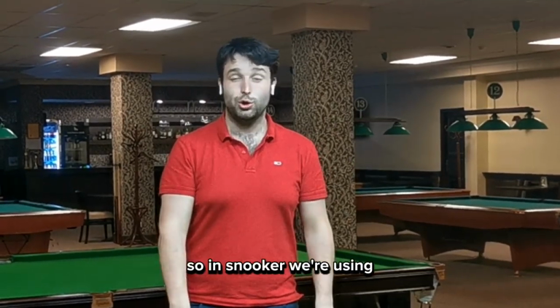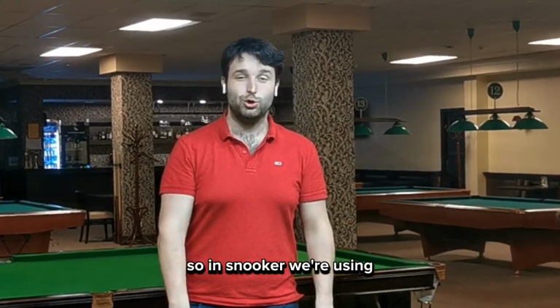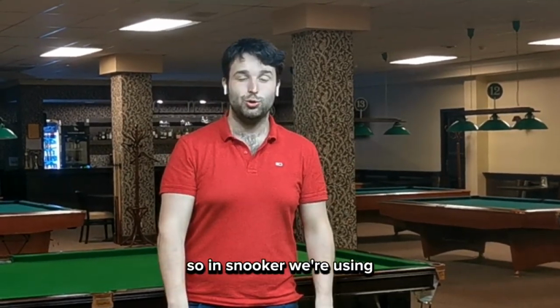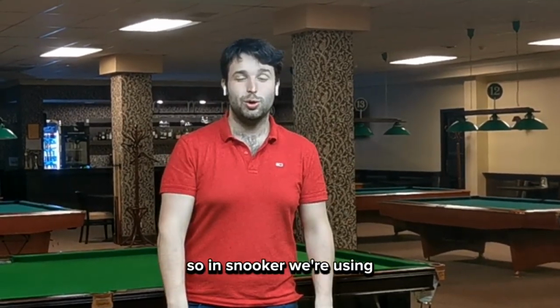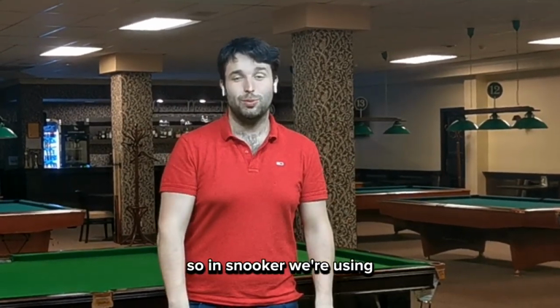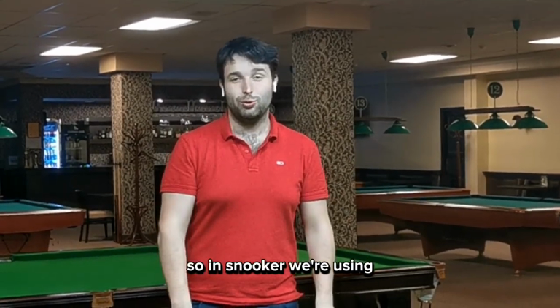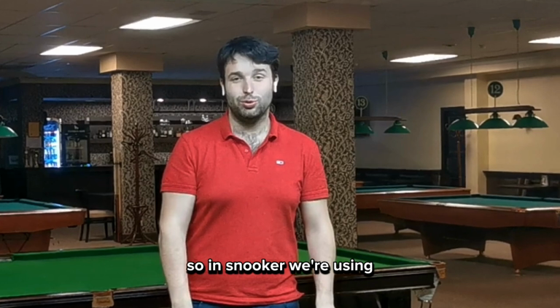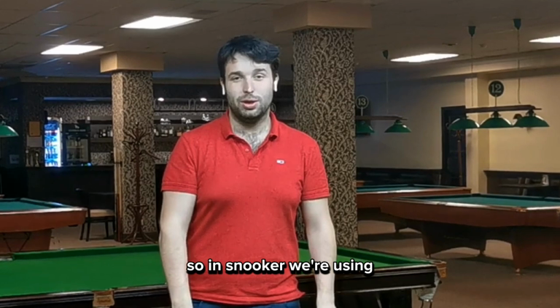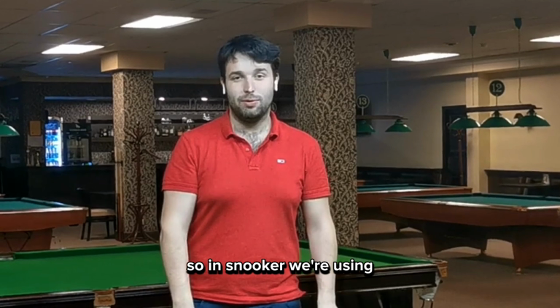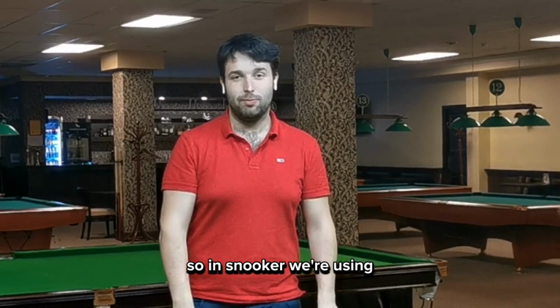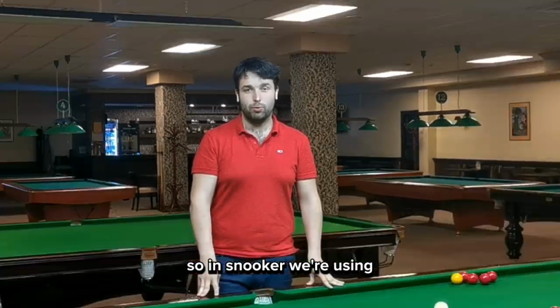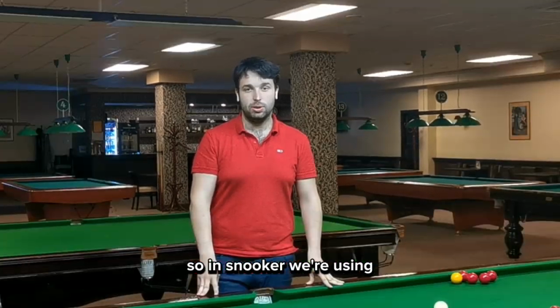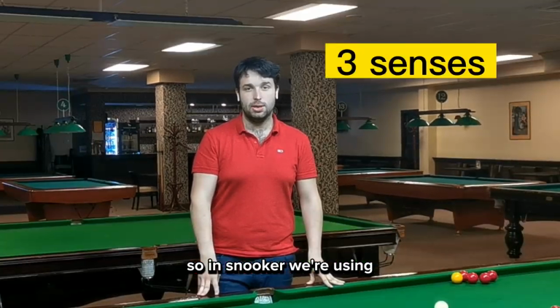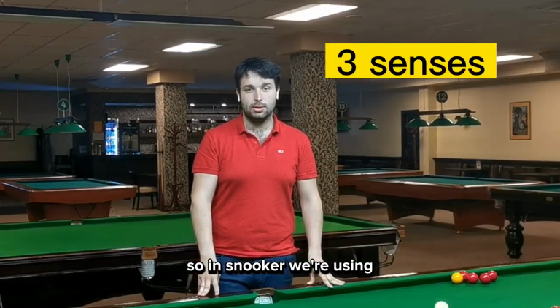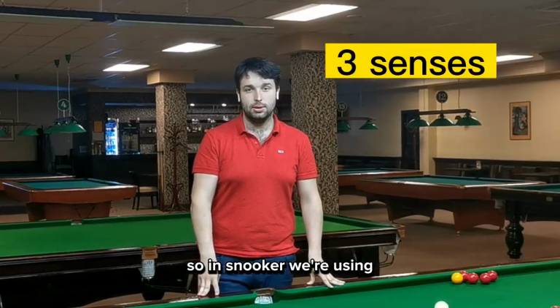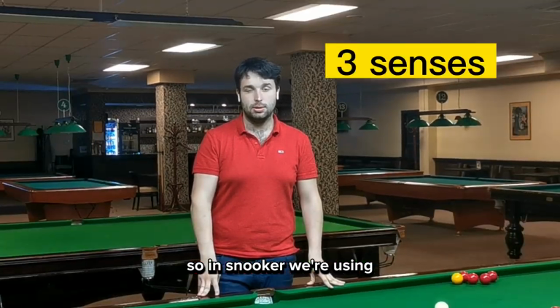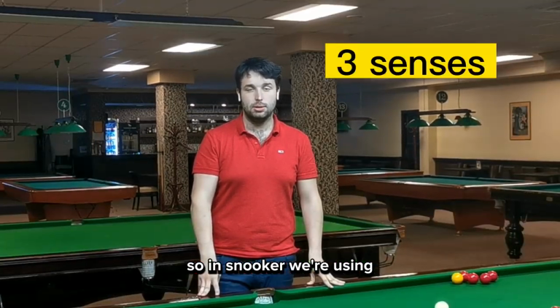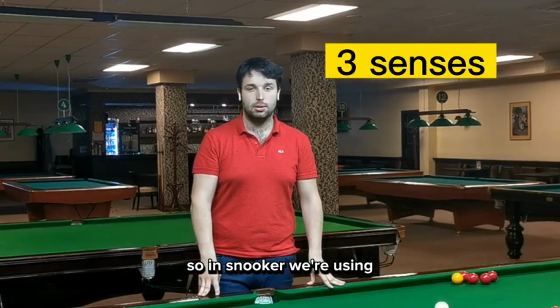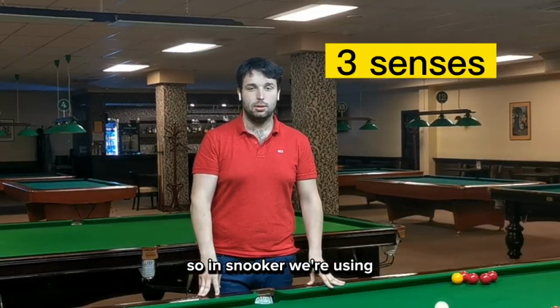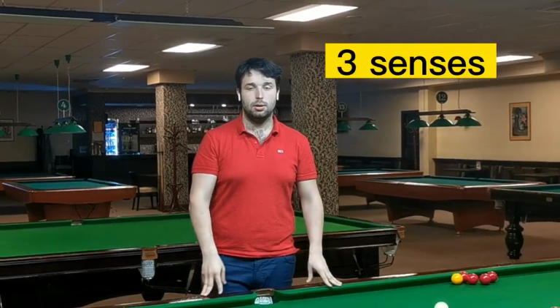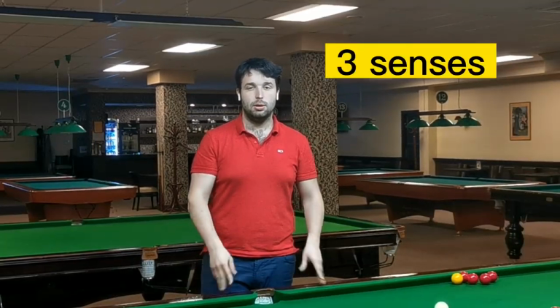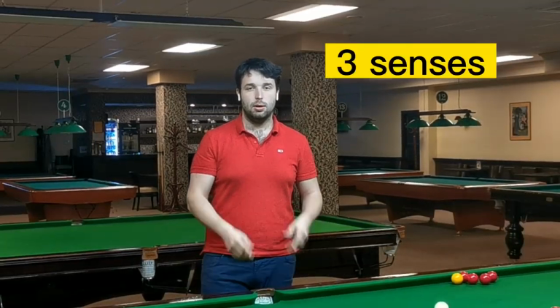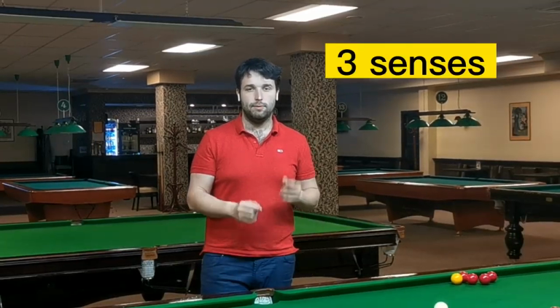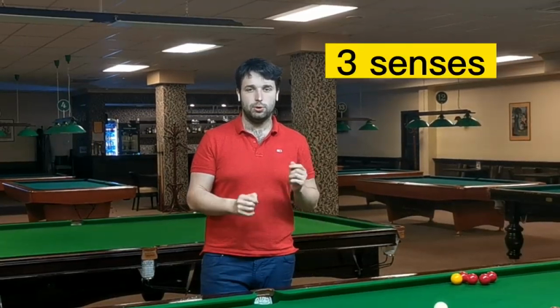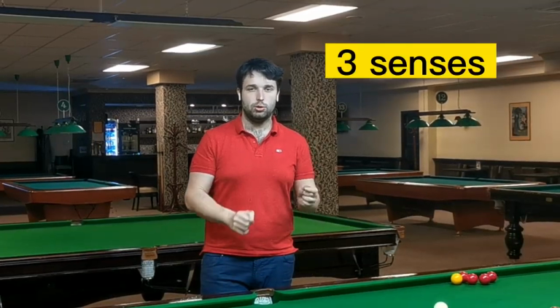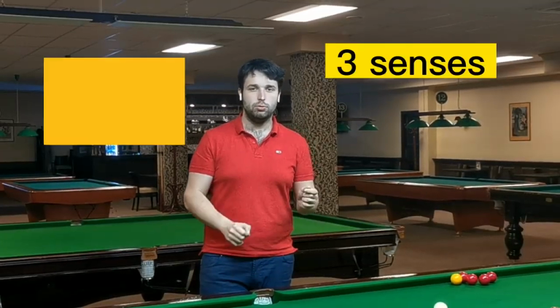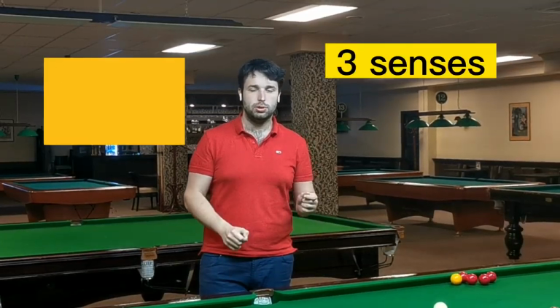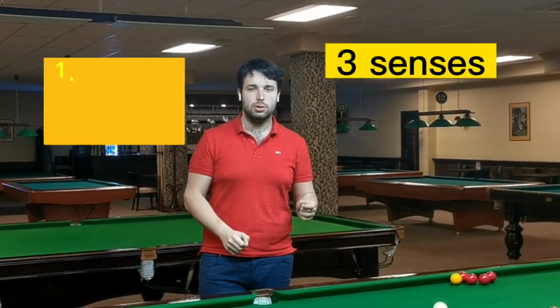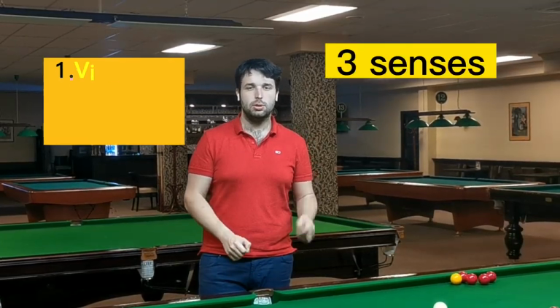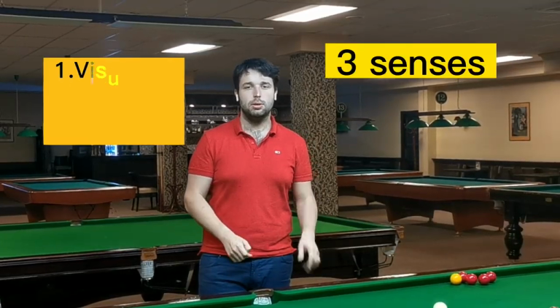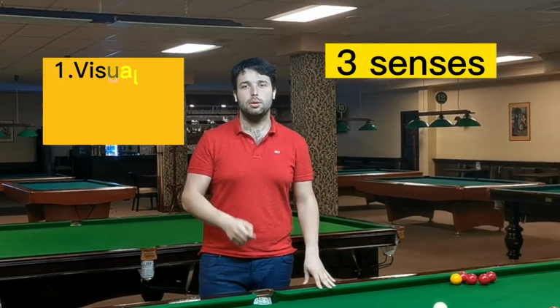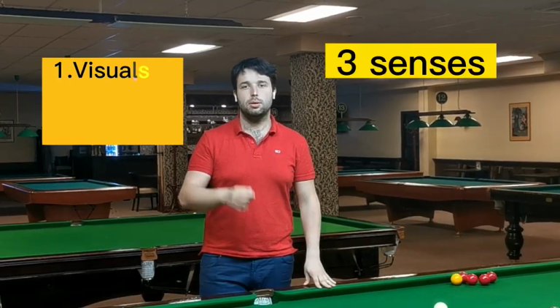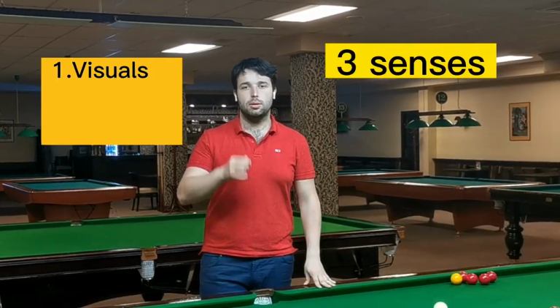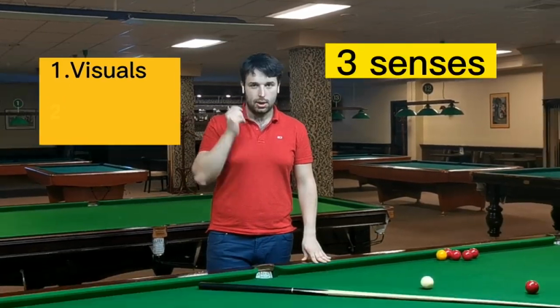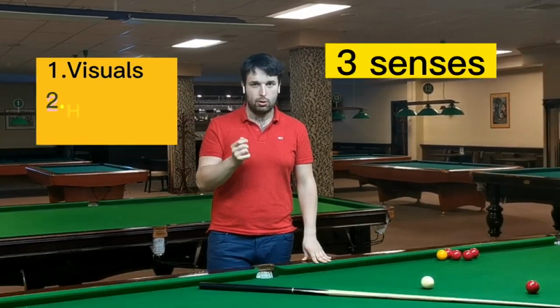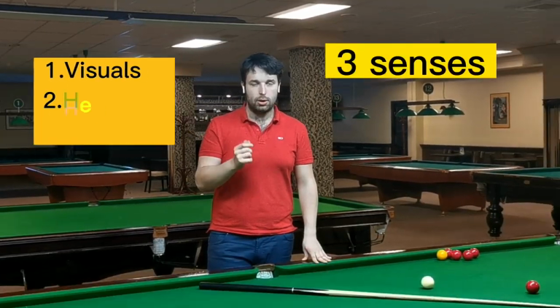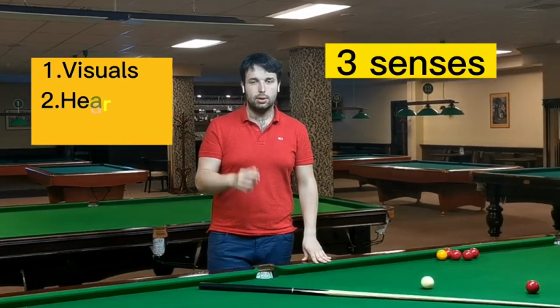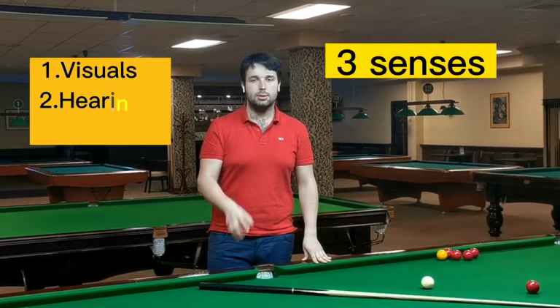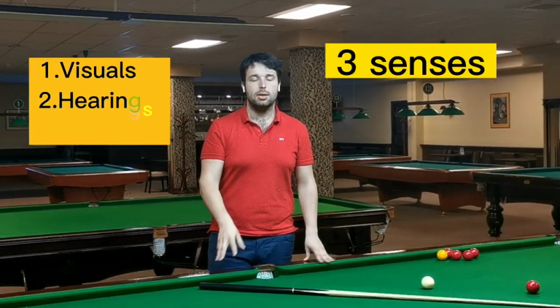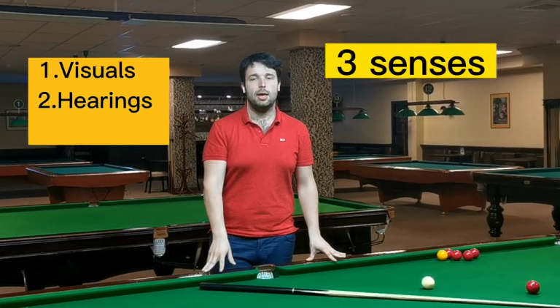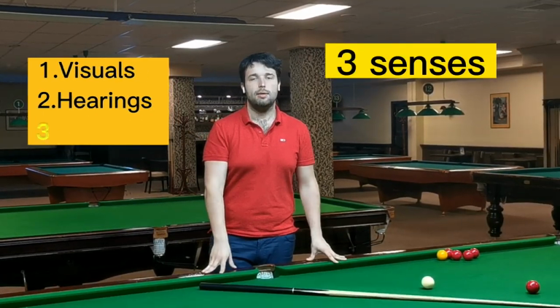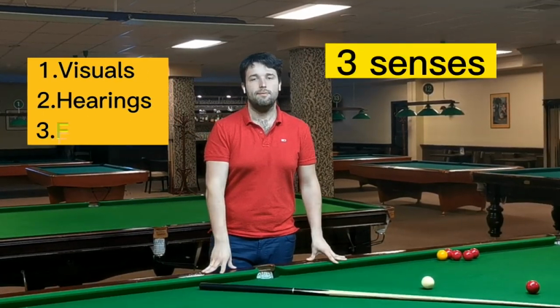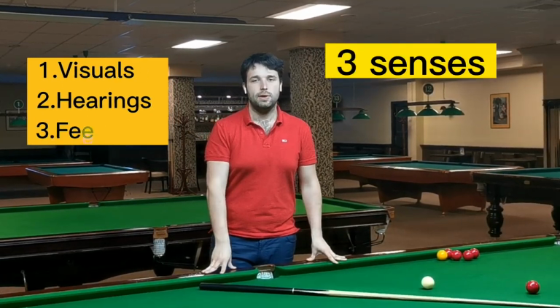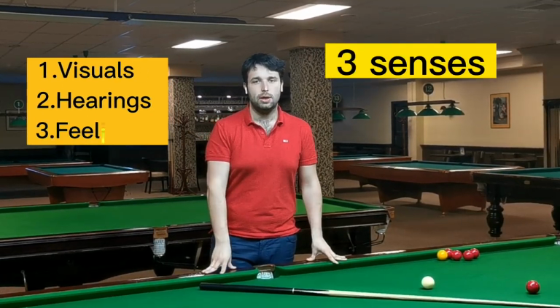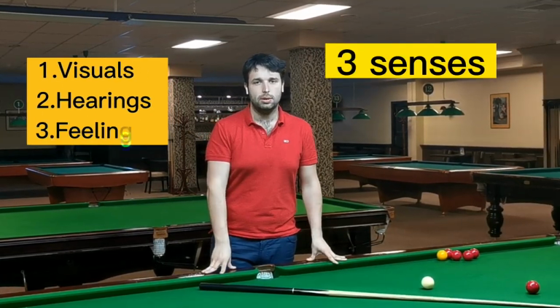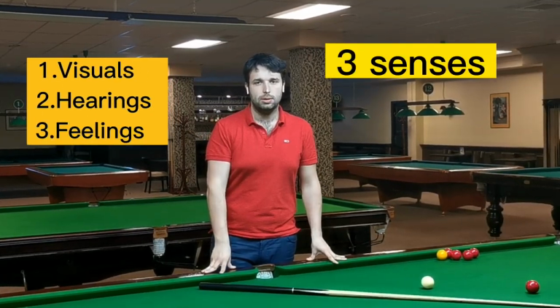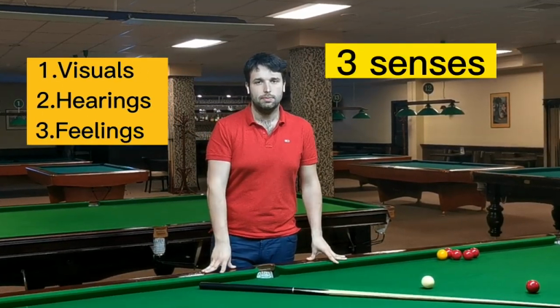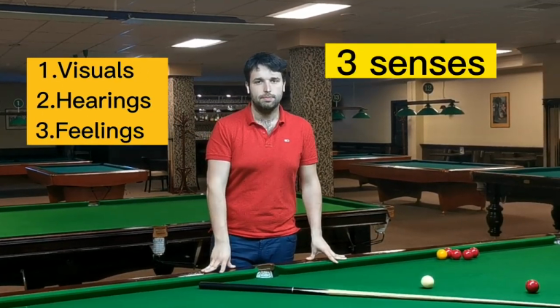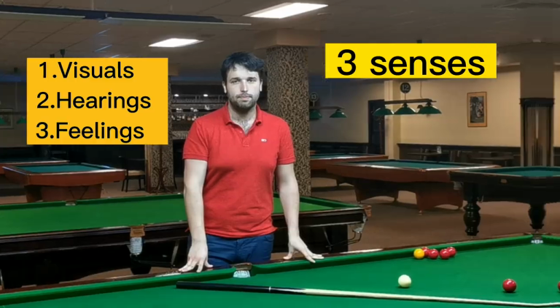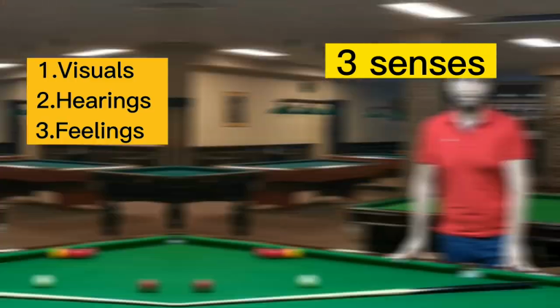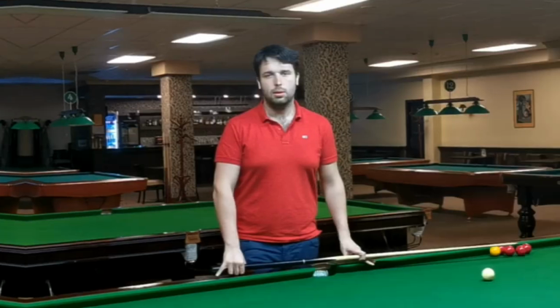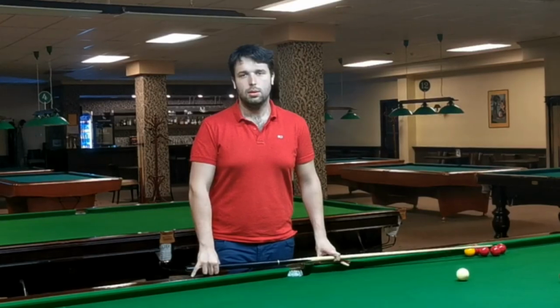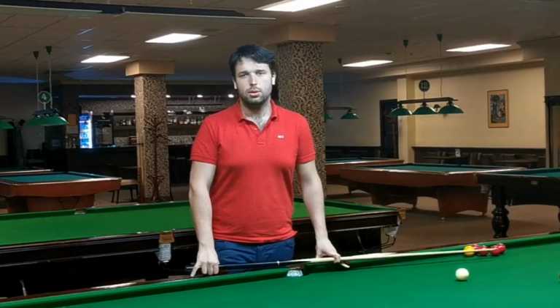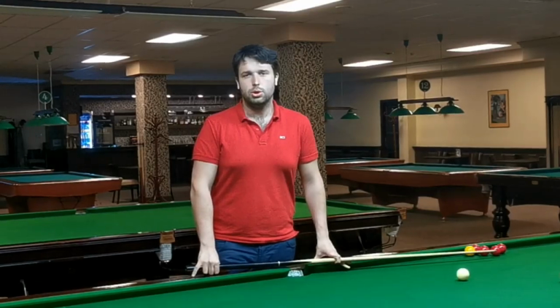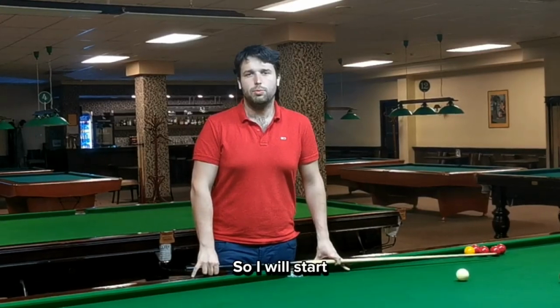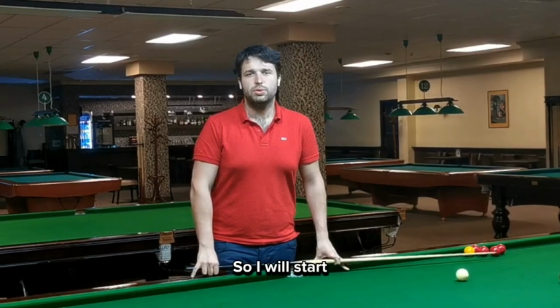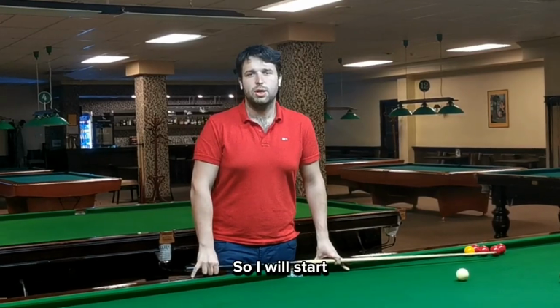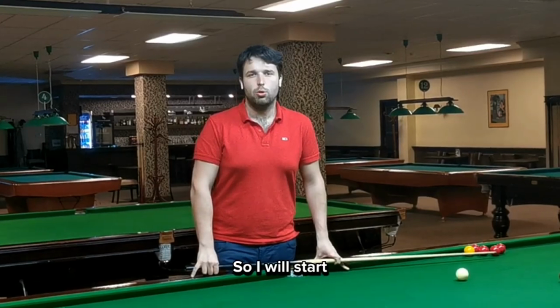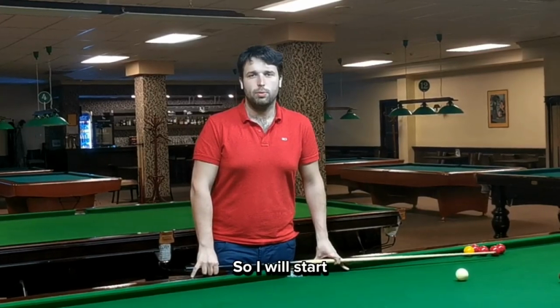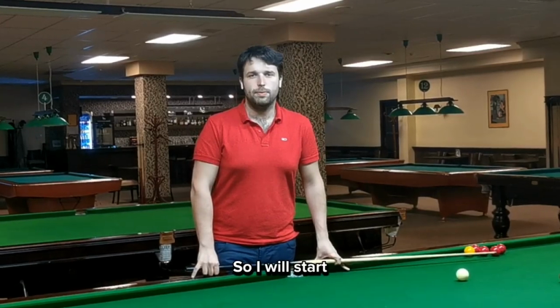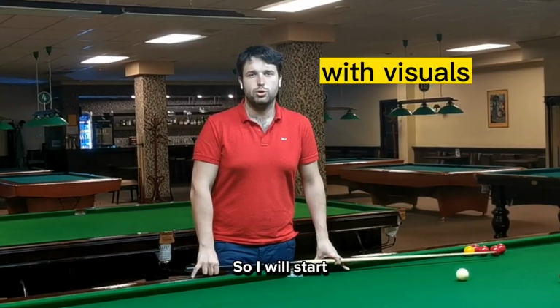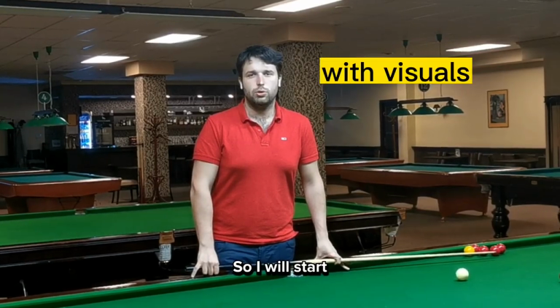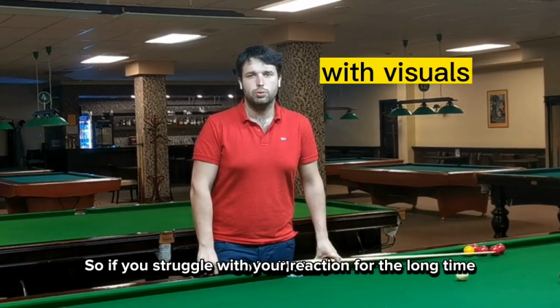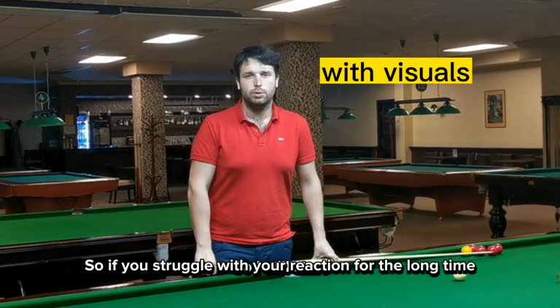In snooker, we're using three senses: visuals, hearing, and feelings. I will start with visuals.